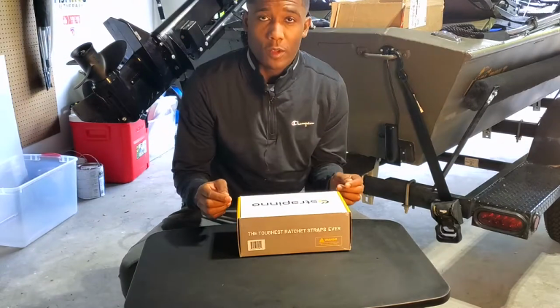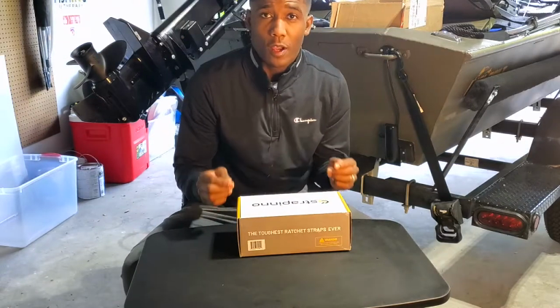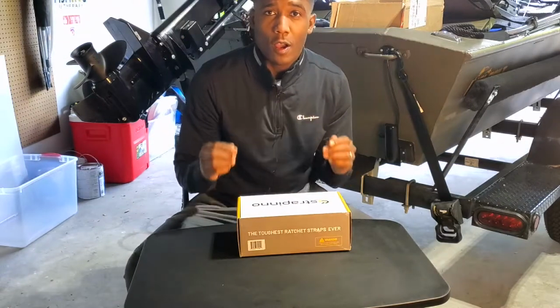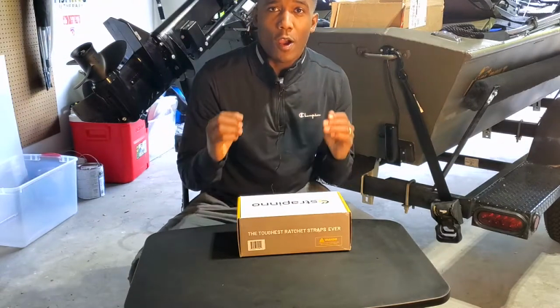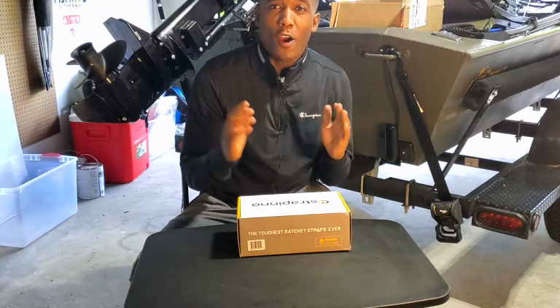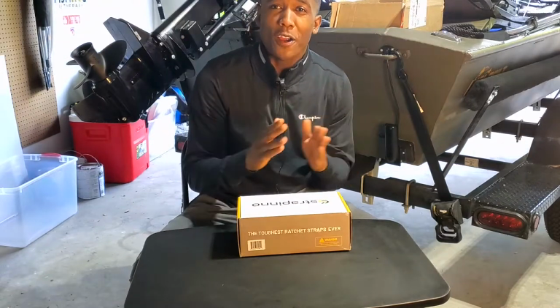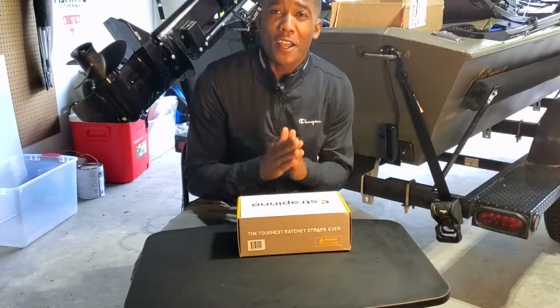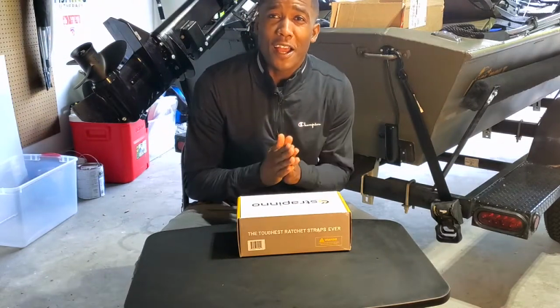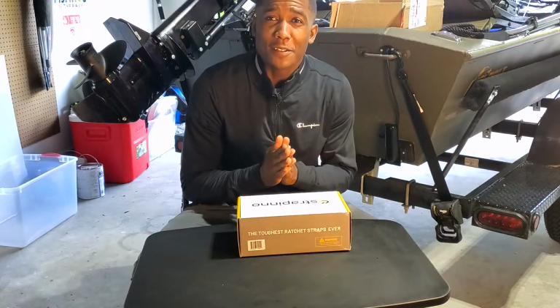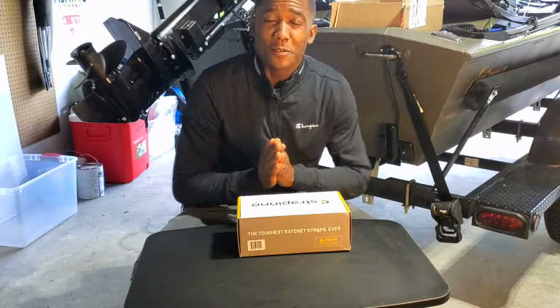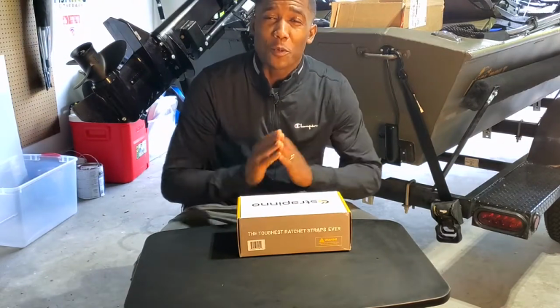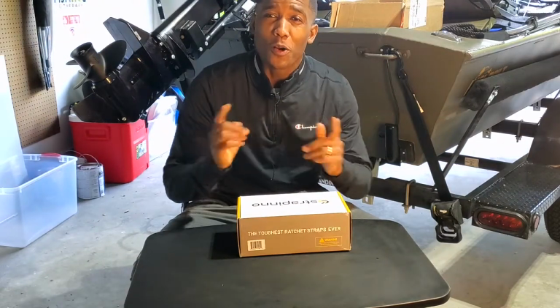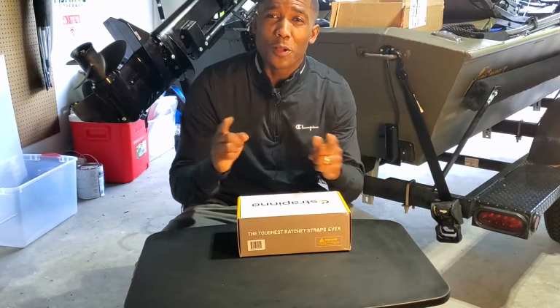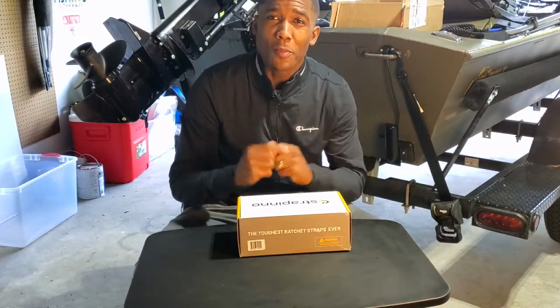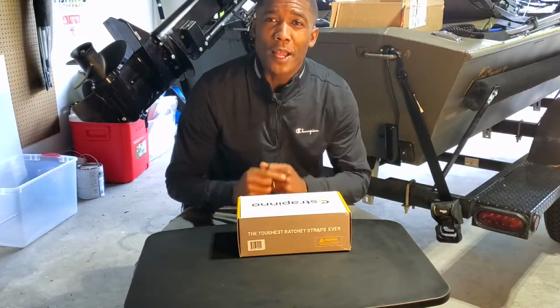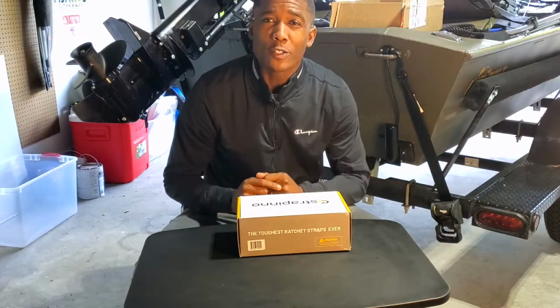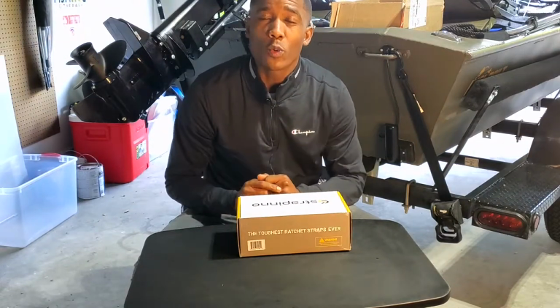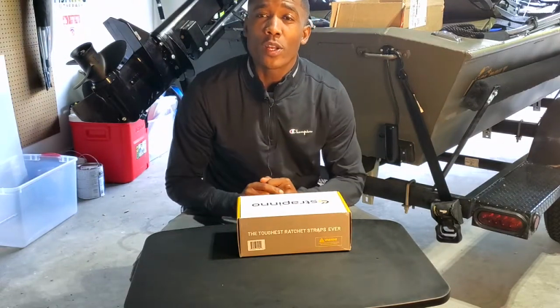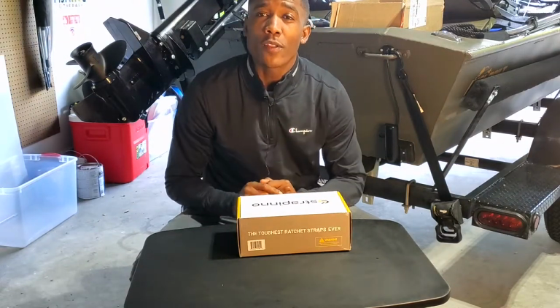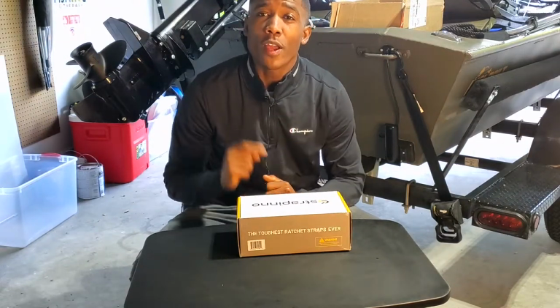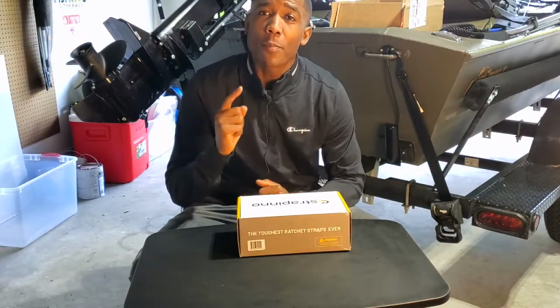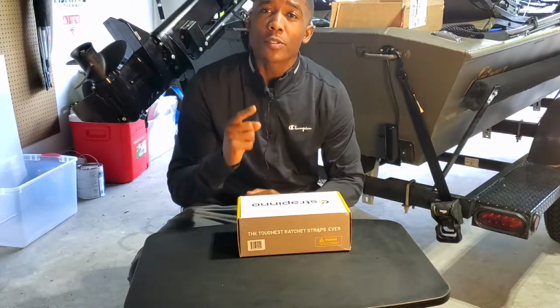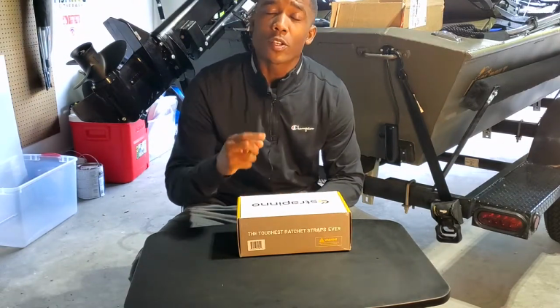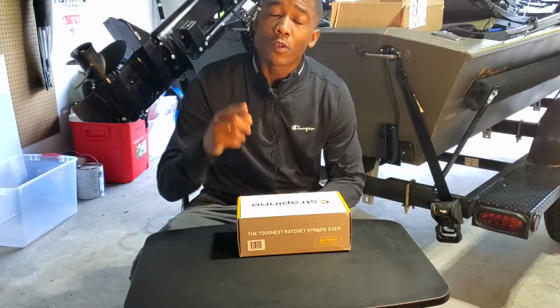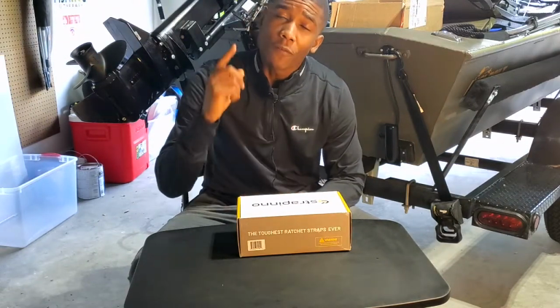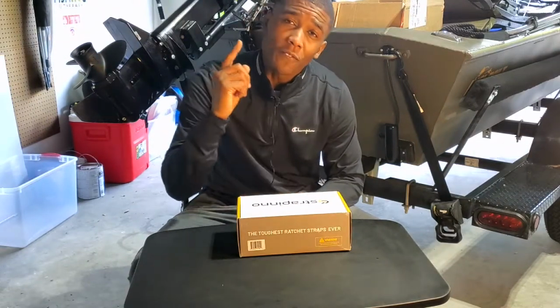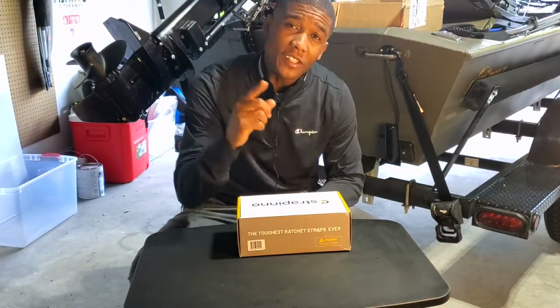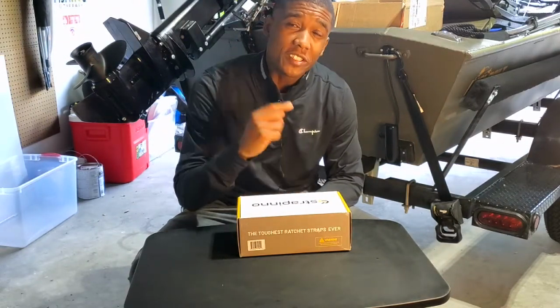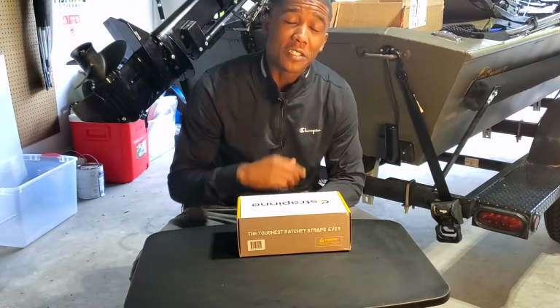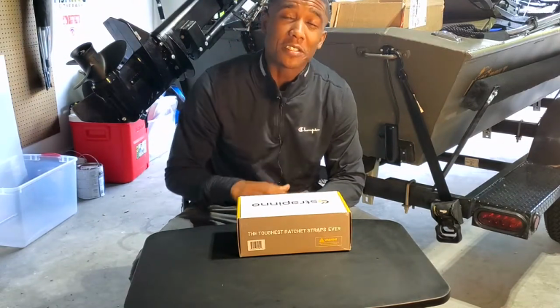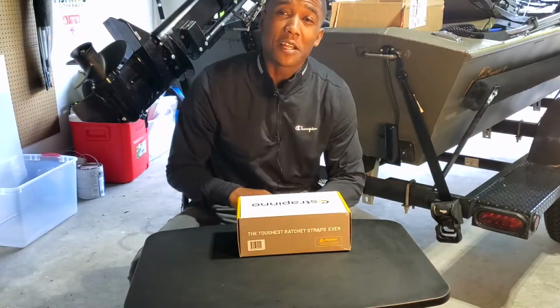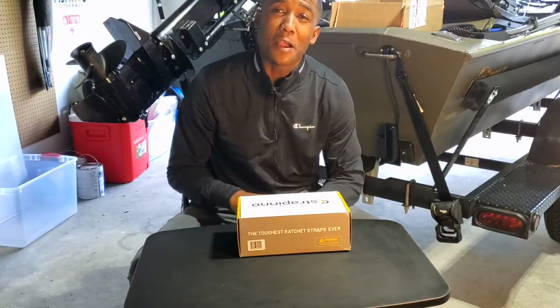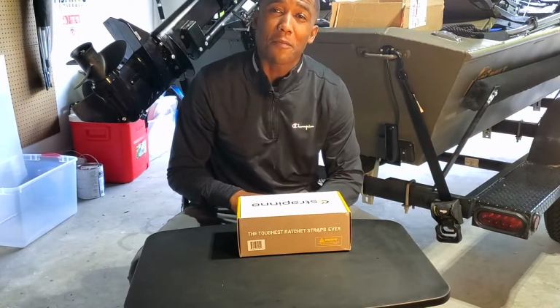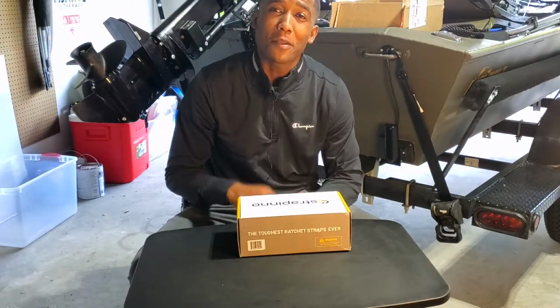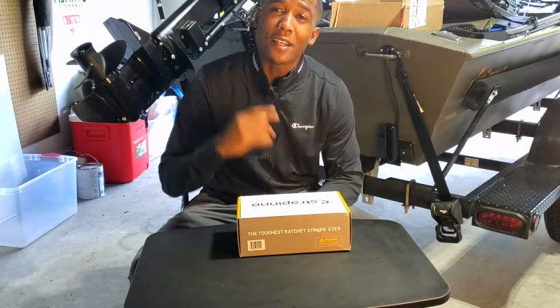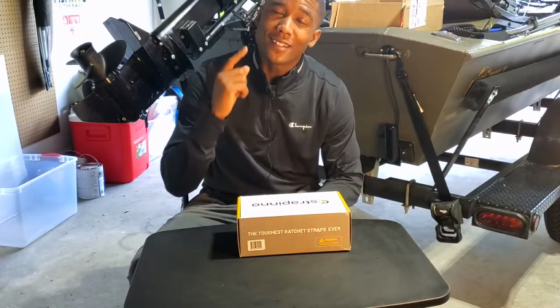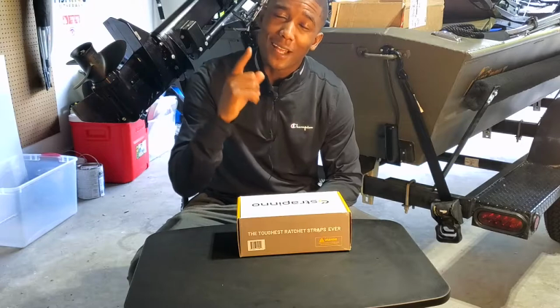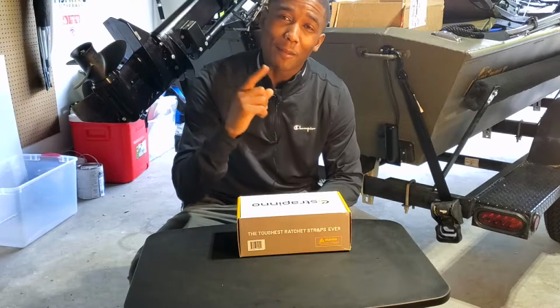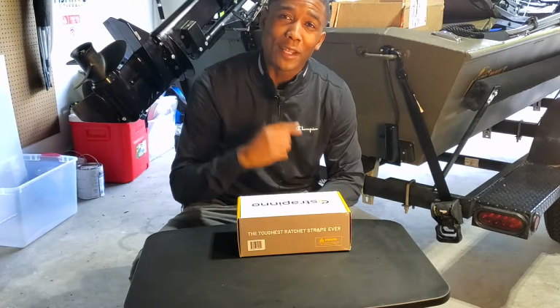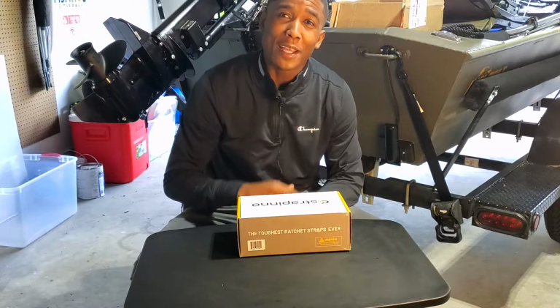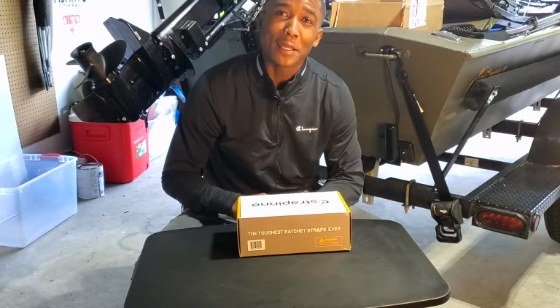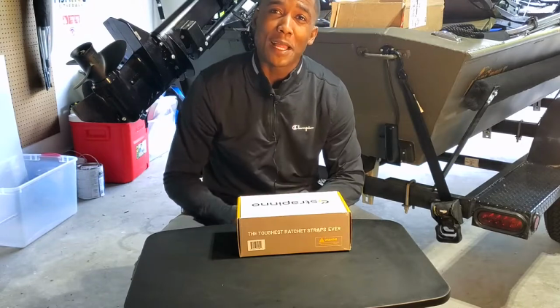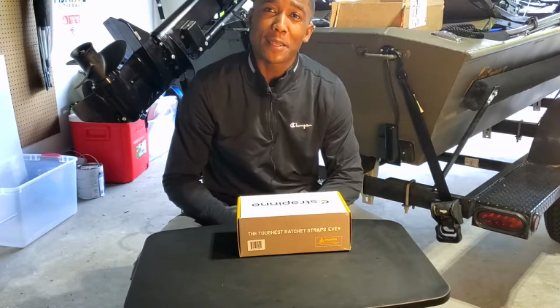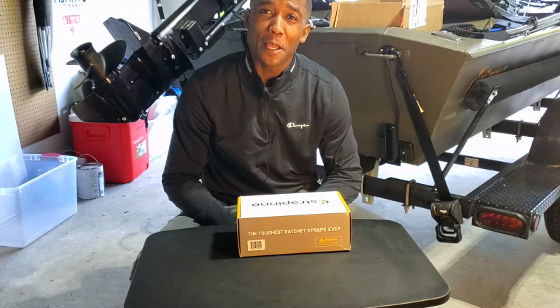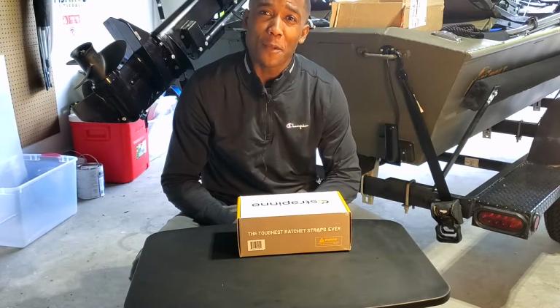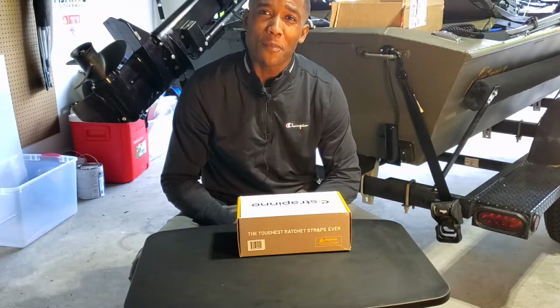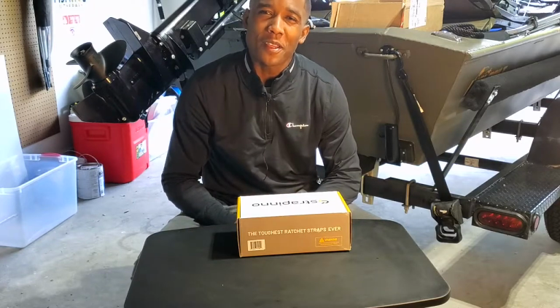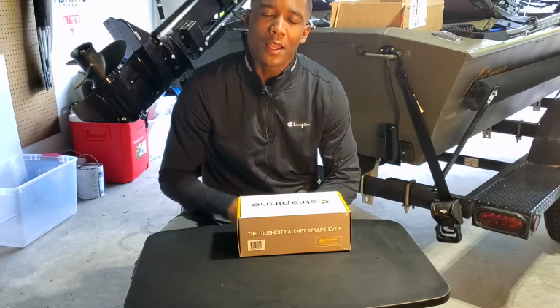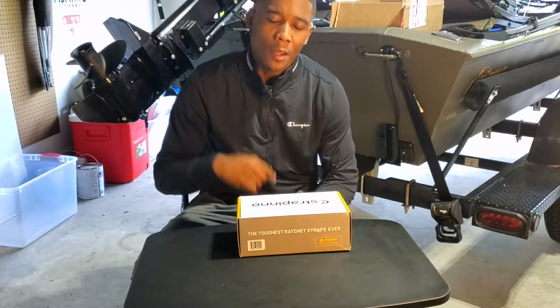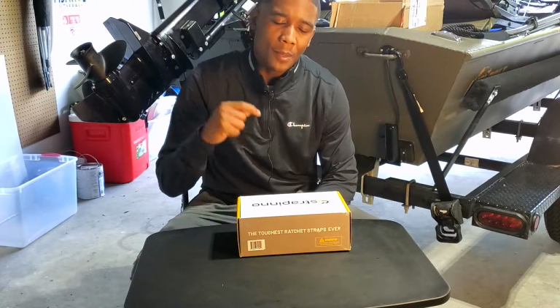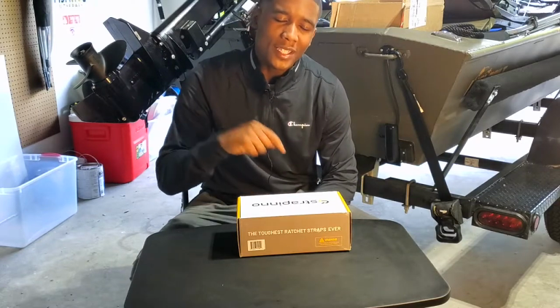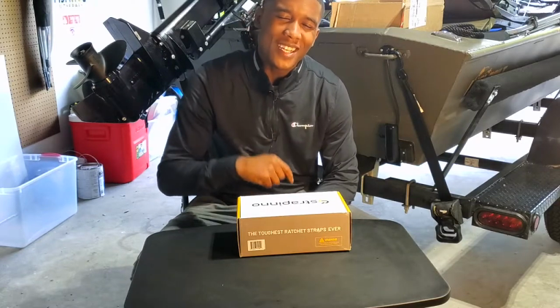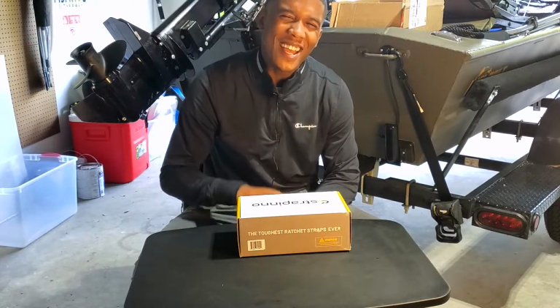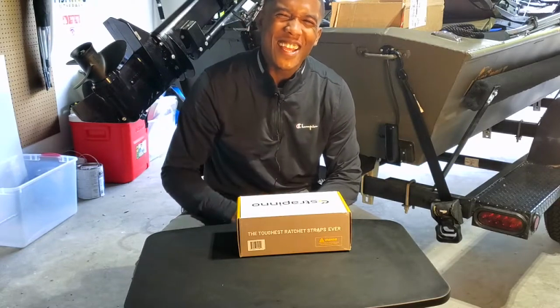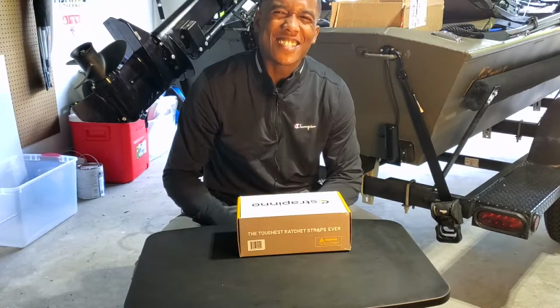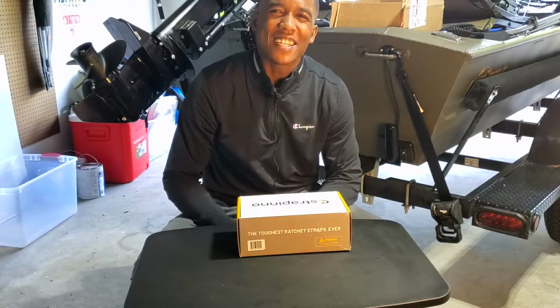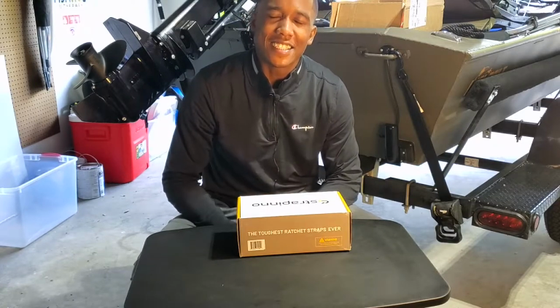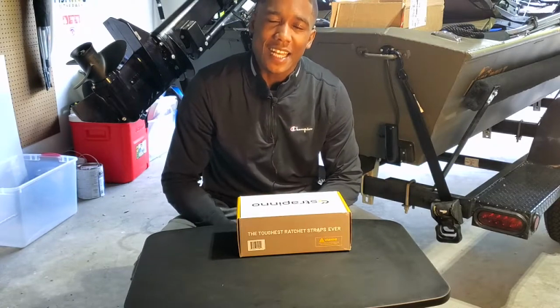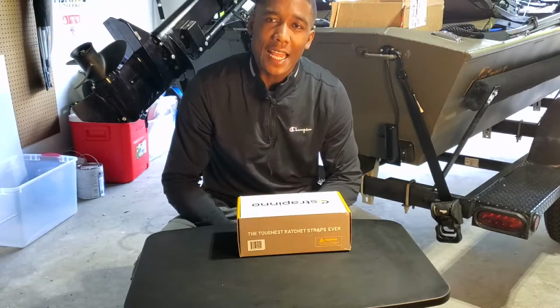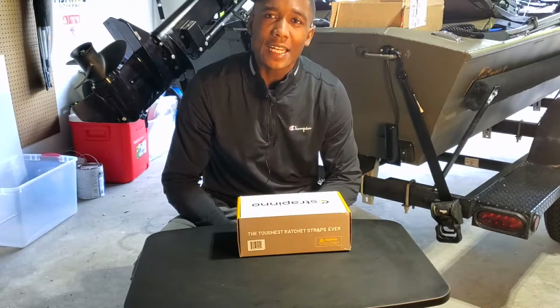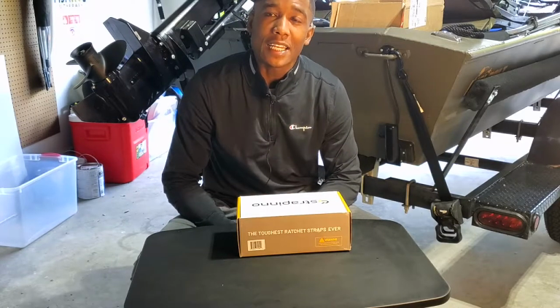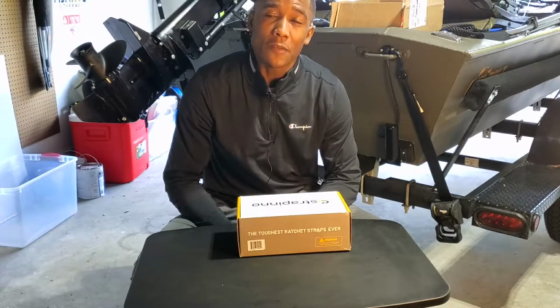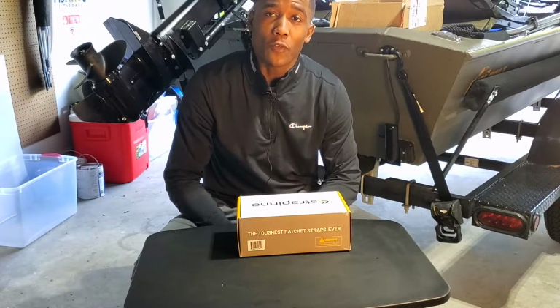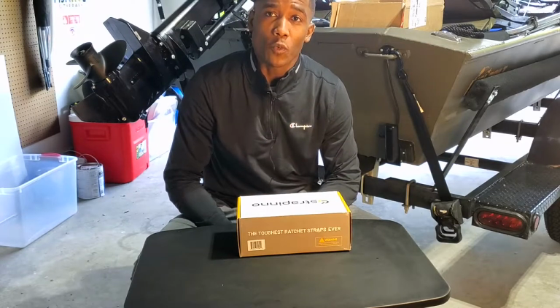Alright guys, welcome back to another episode of Fishinist Therapy. Time to get that therapy, but today it's in a slightly different way.